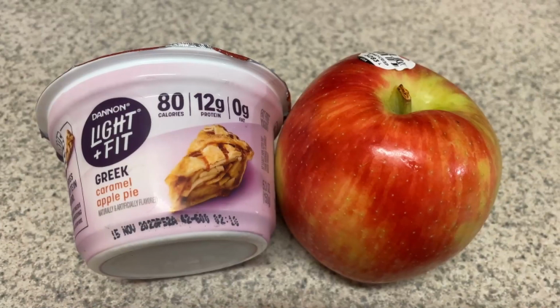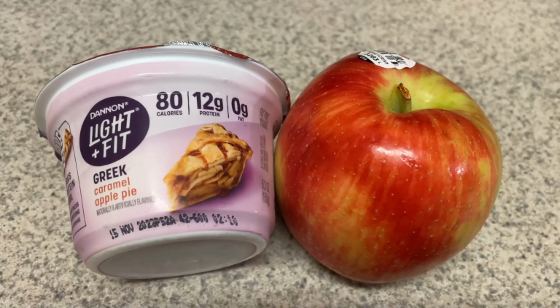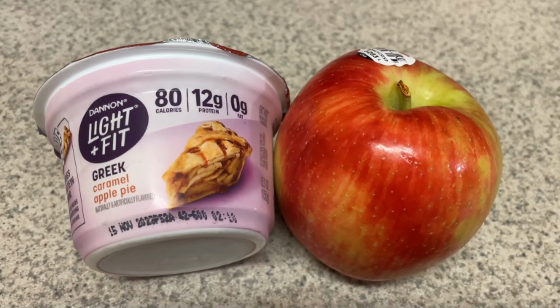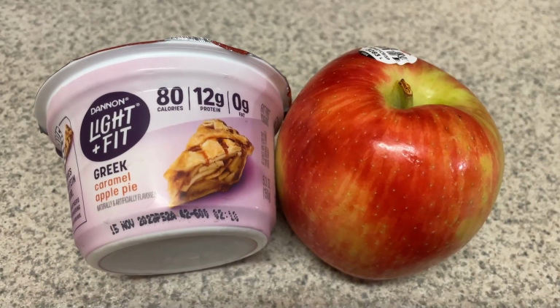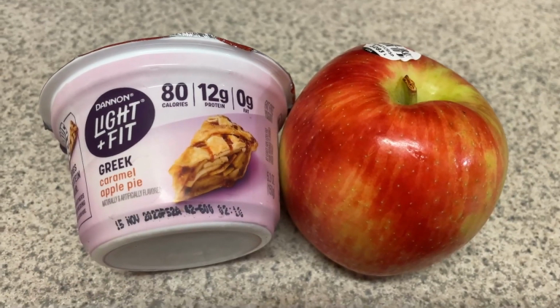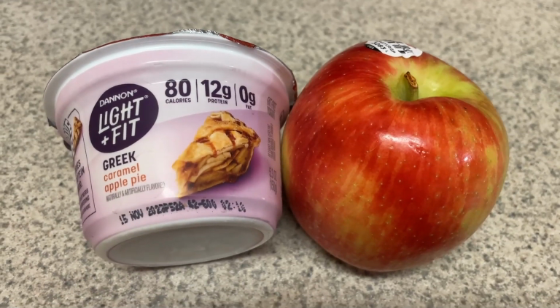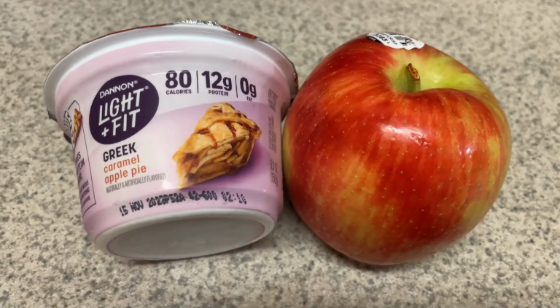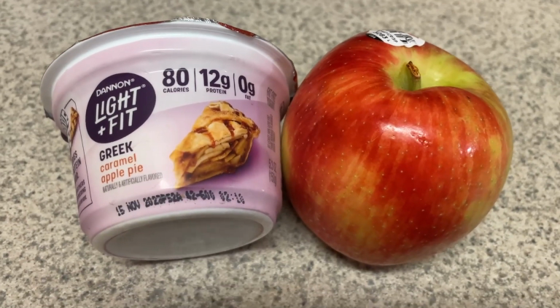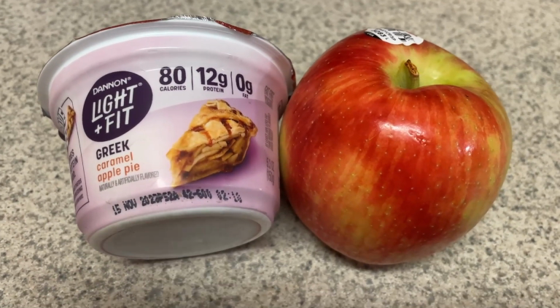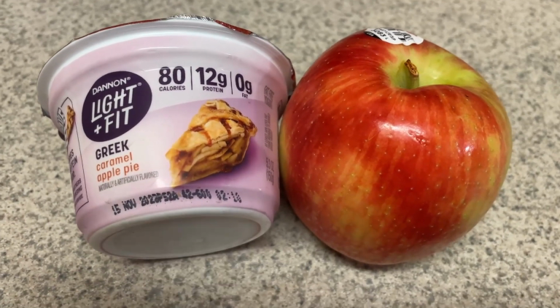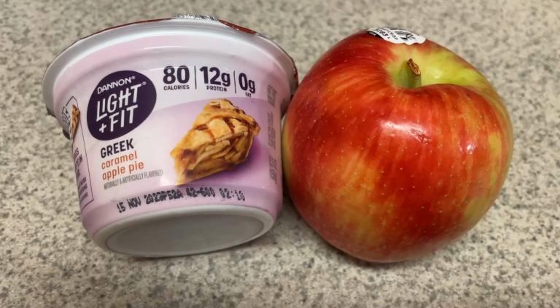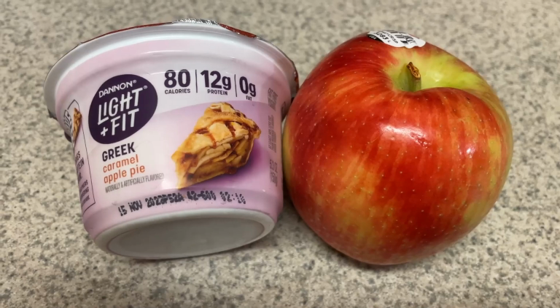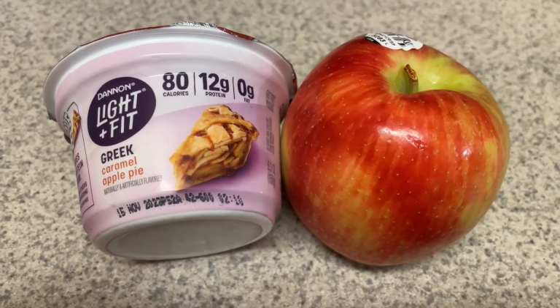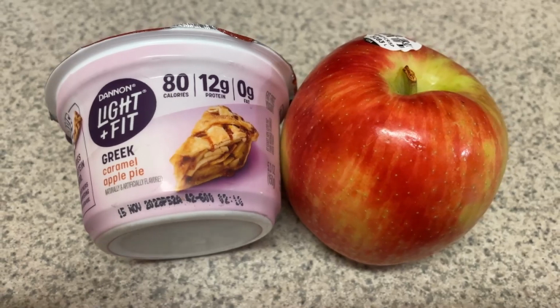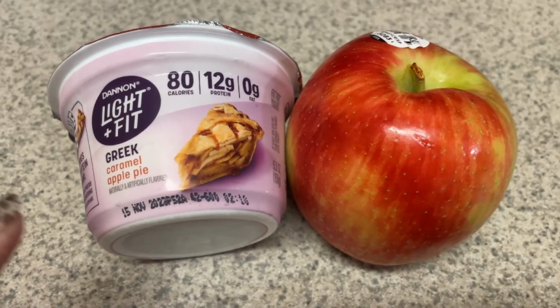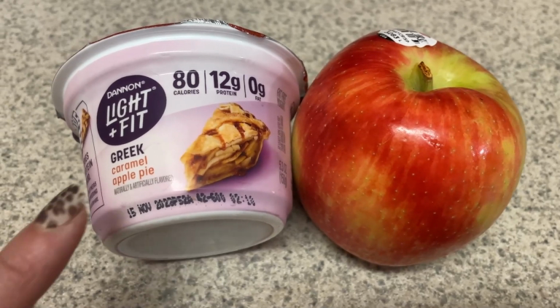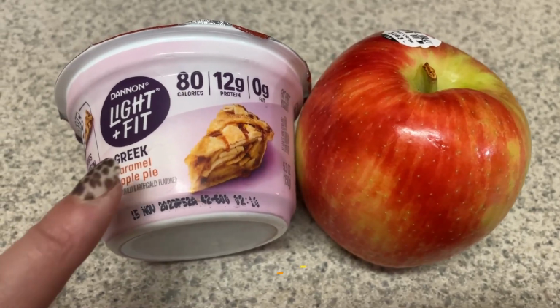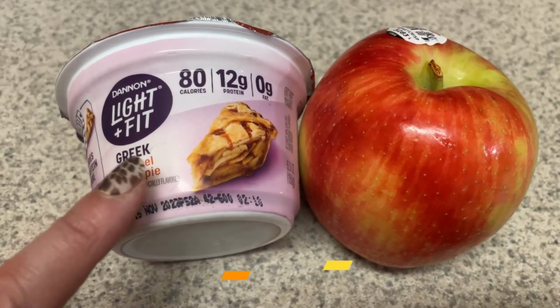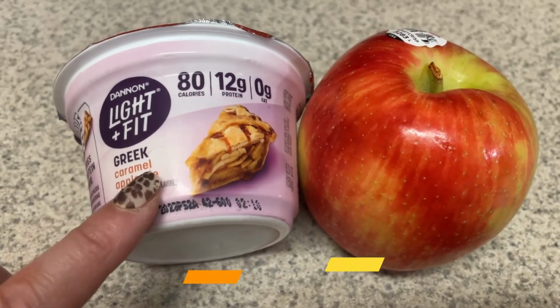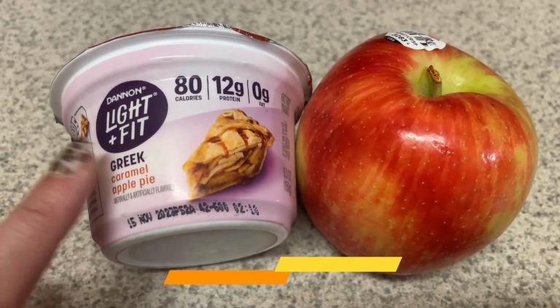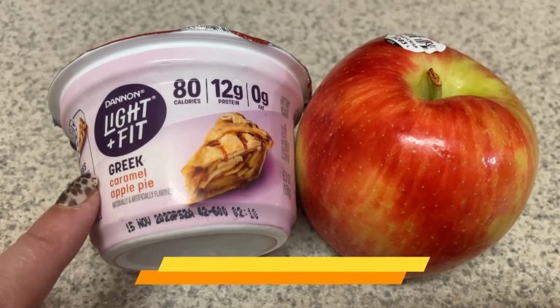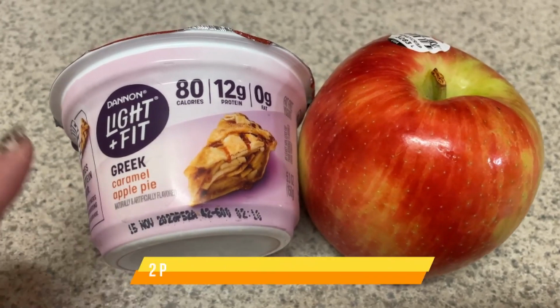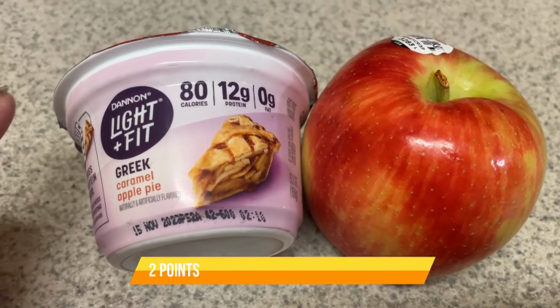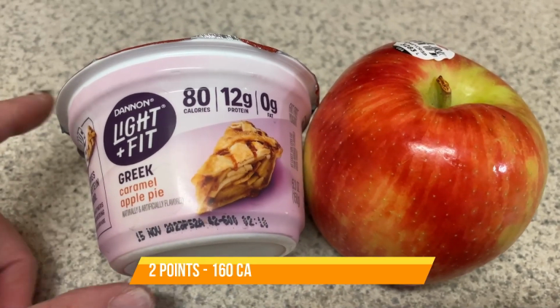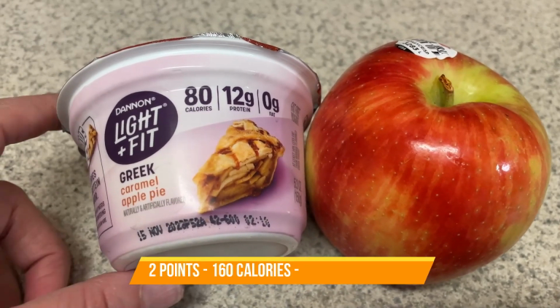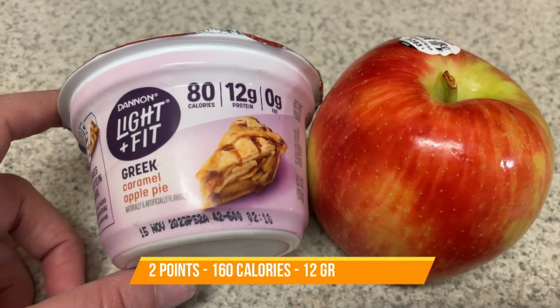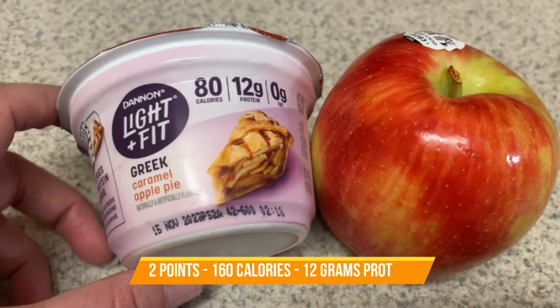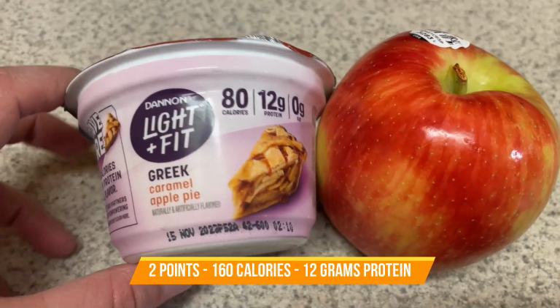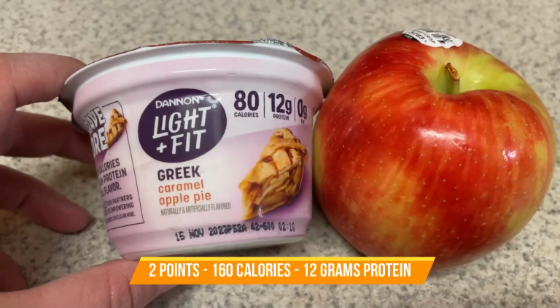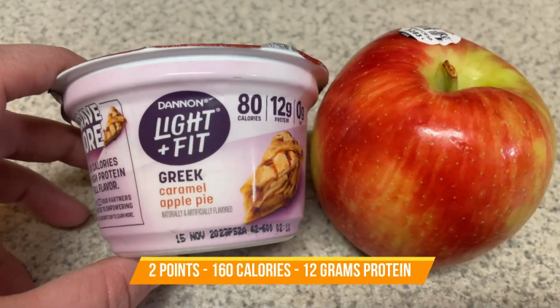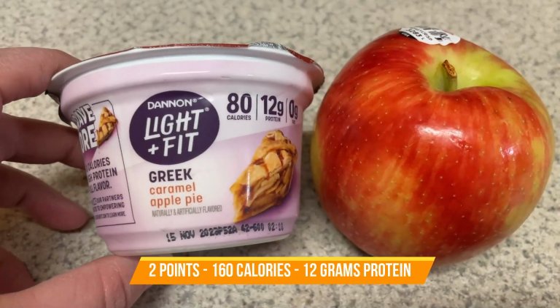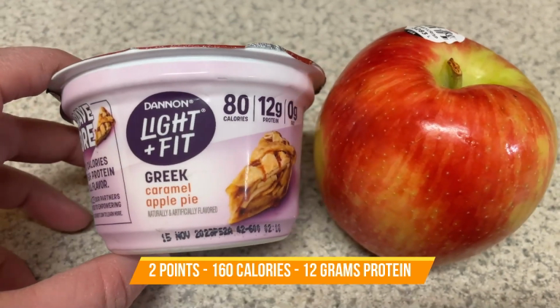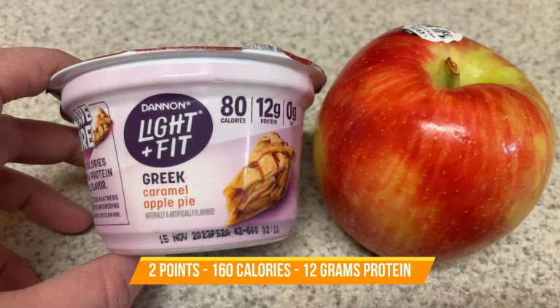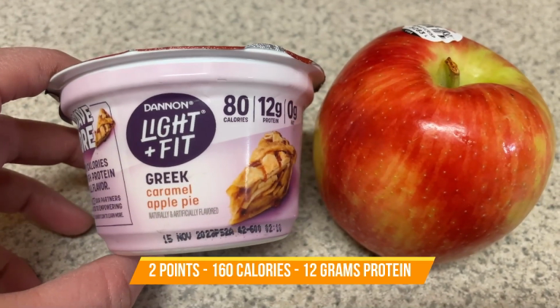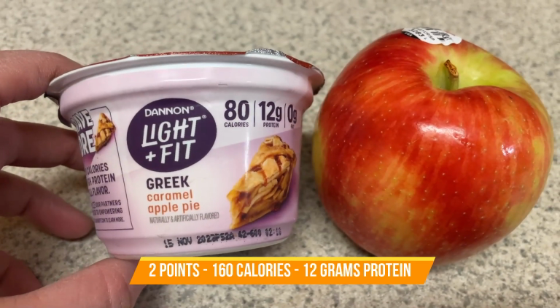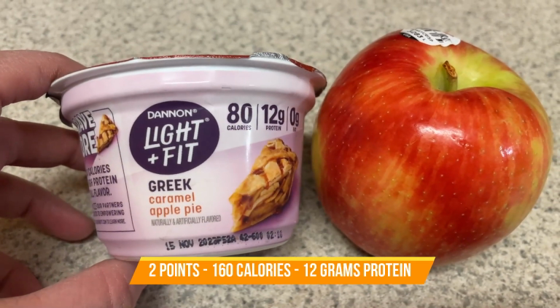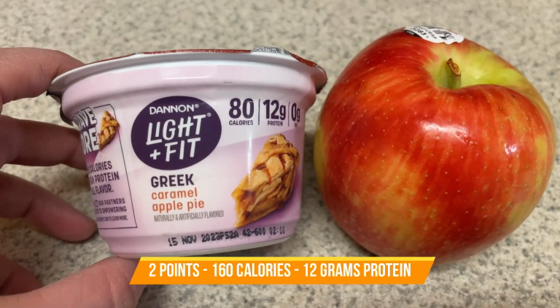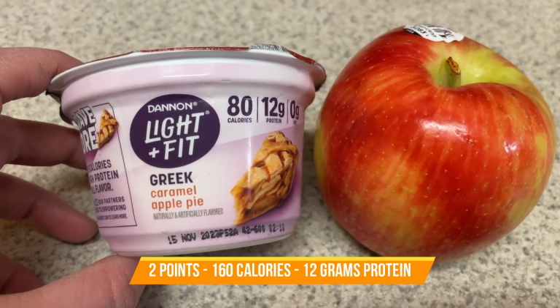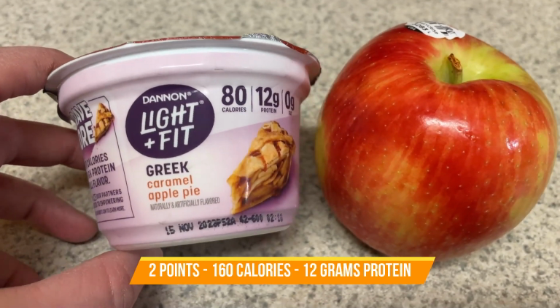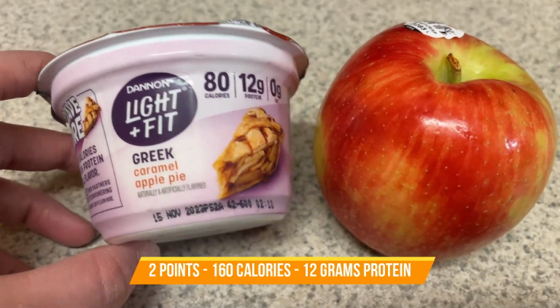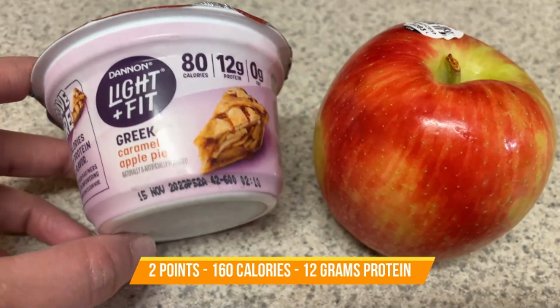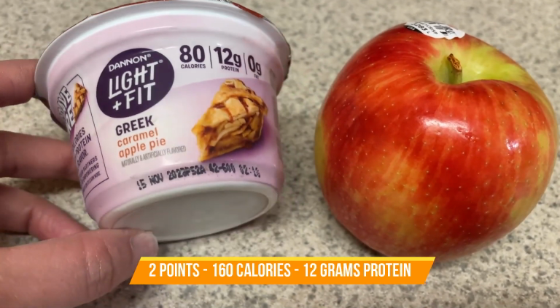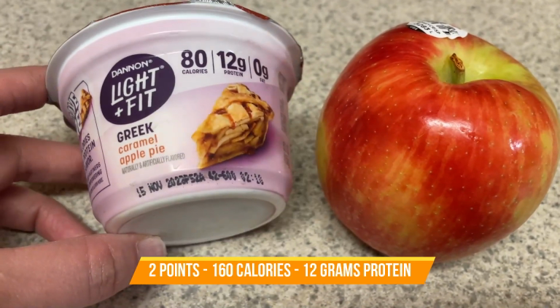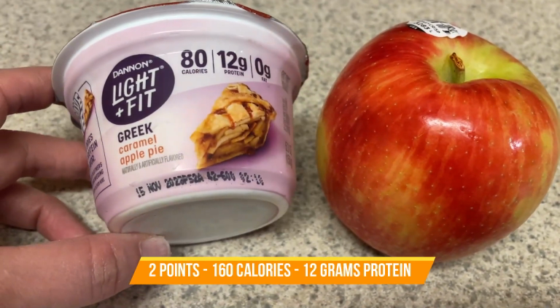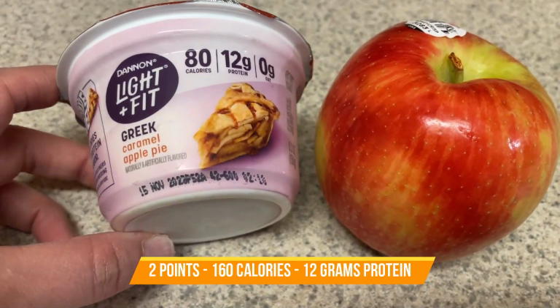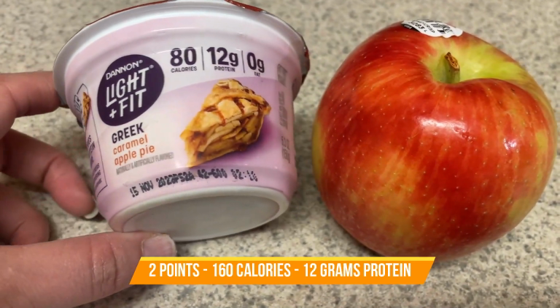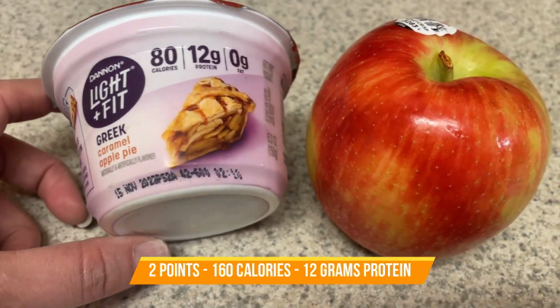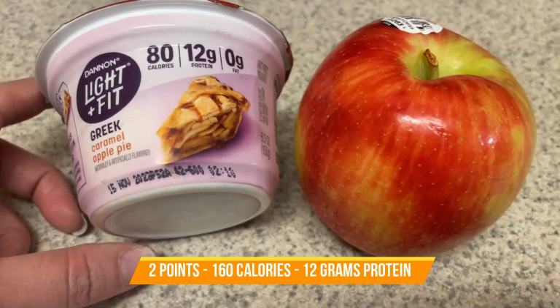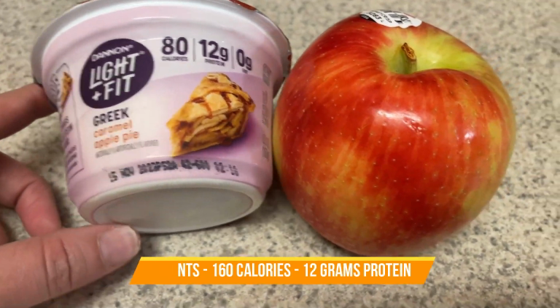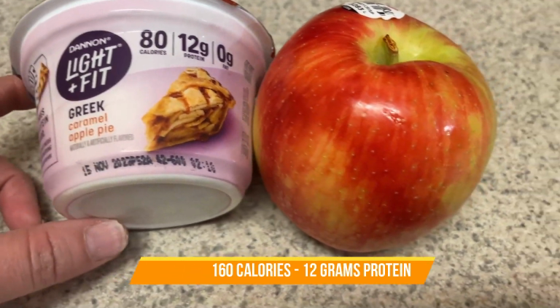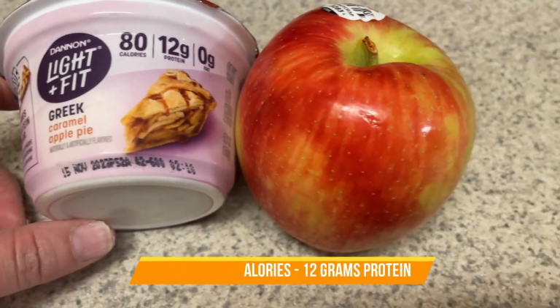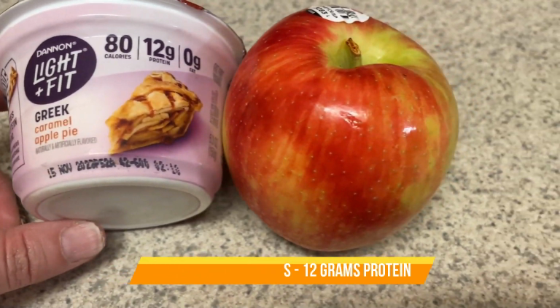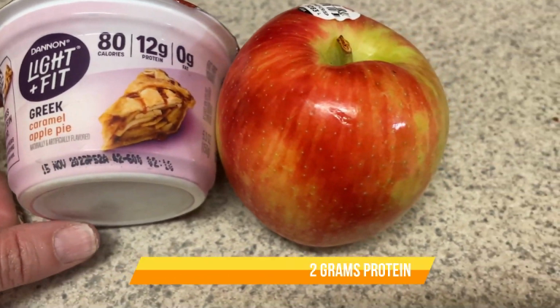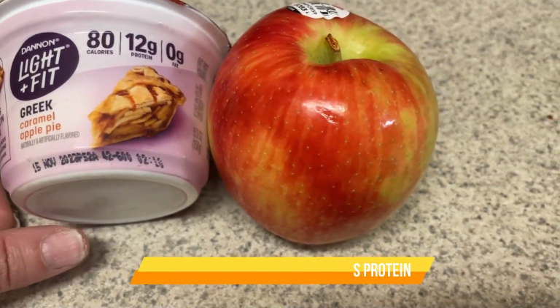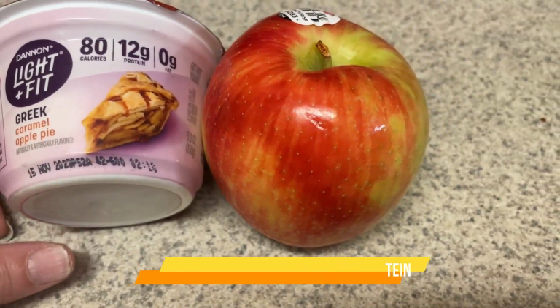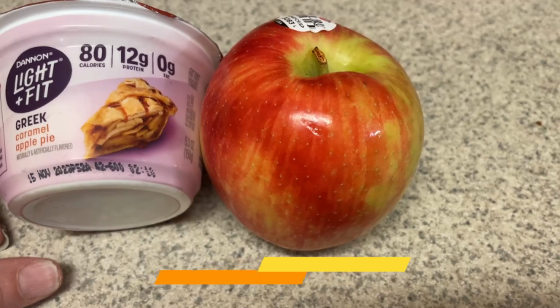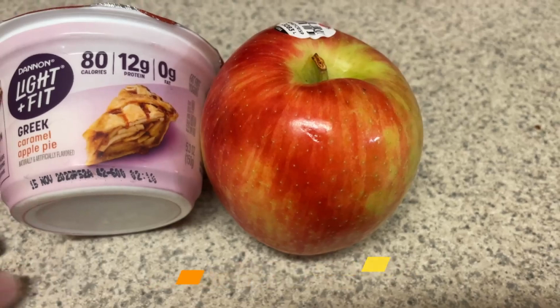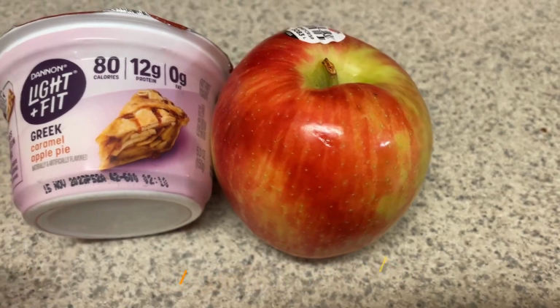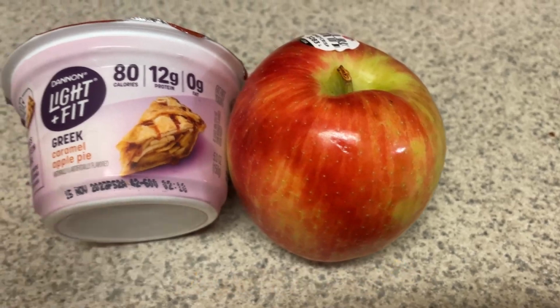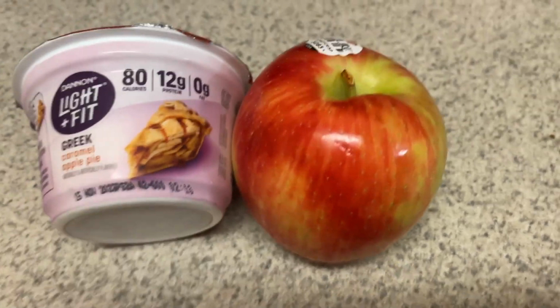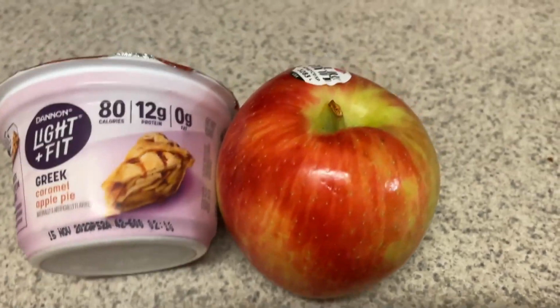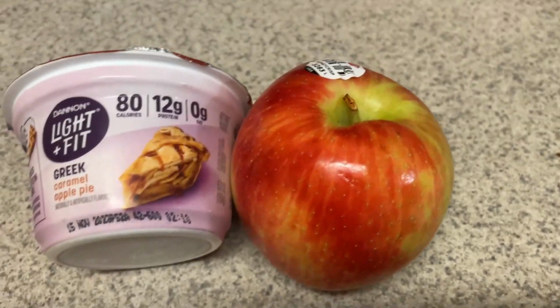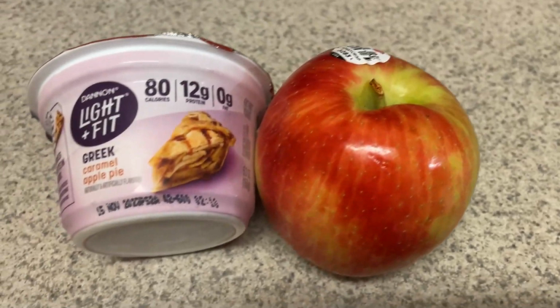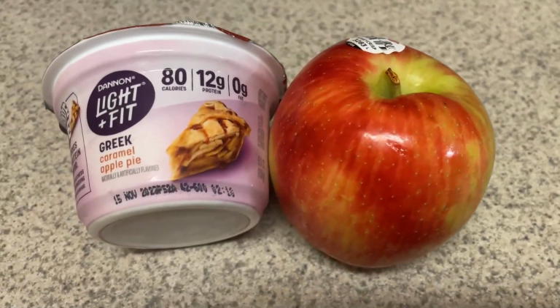For dessert tonight, I'm going to have a caramel apple Greek yogurt and a honeycrisp apple.